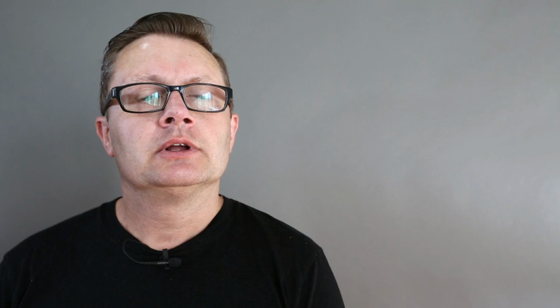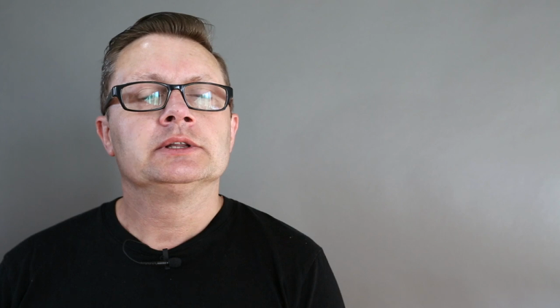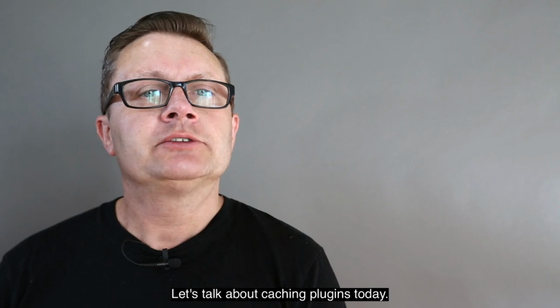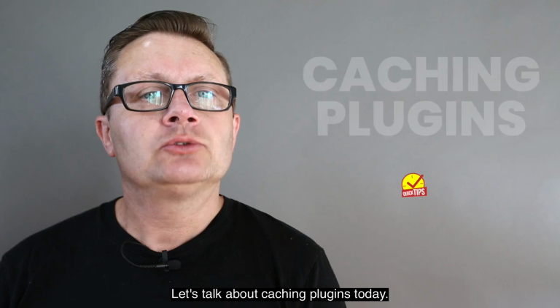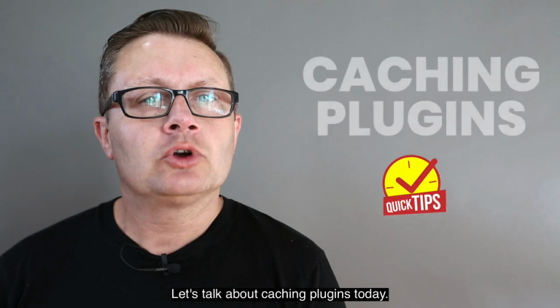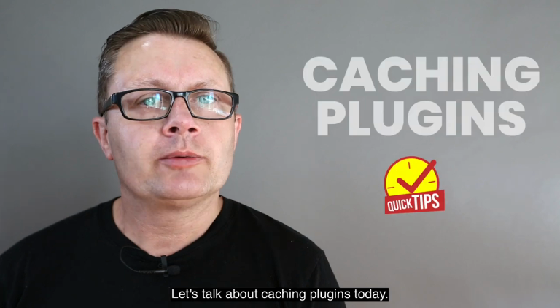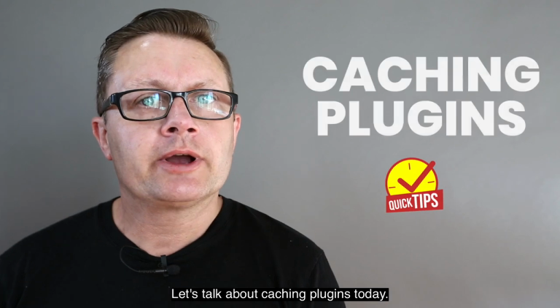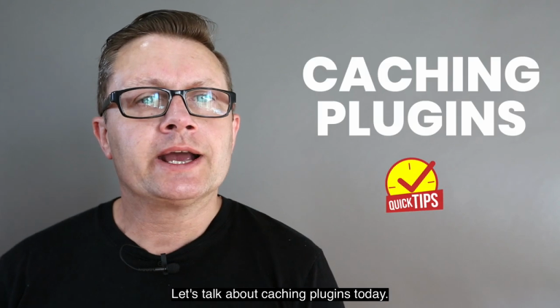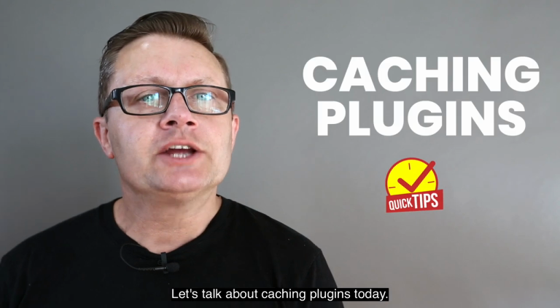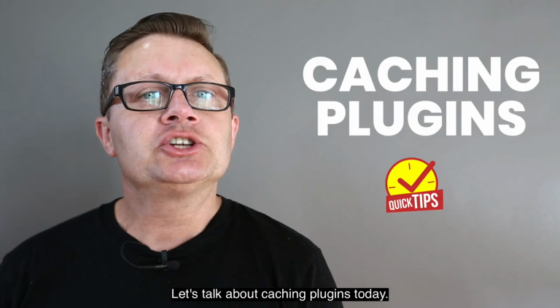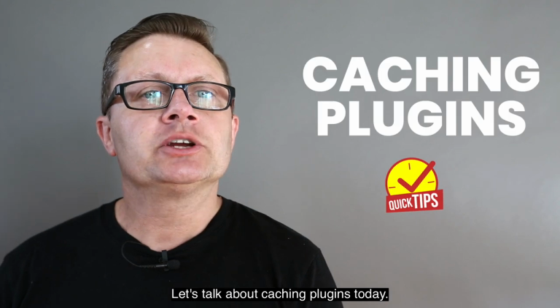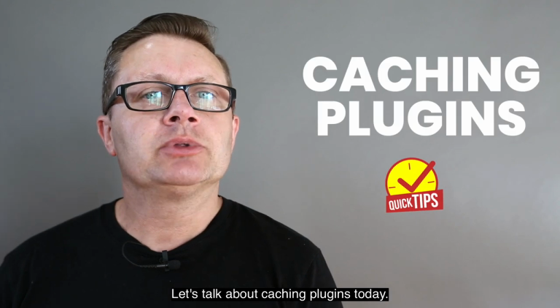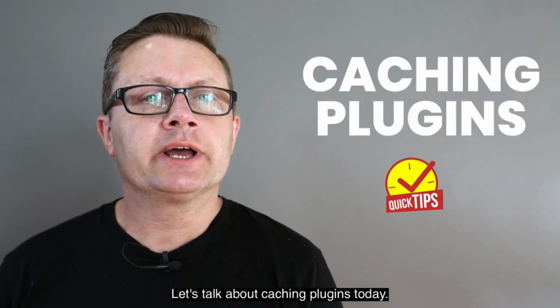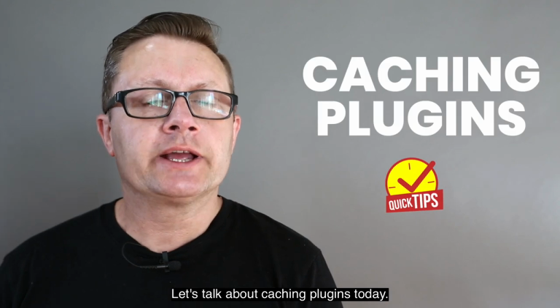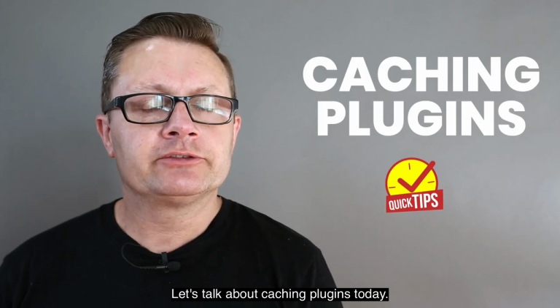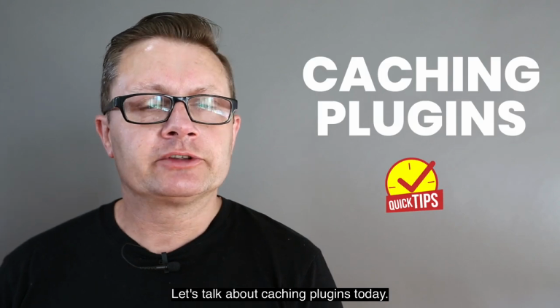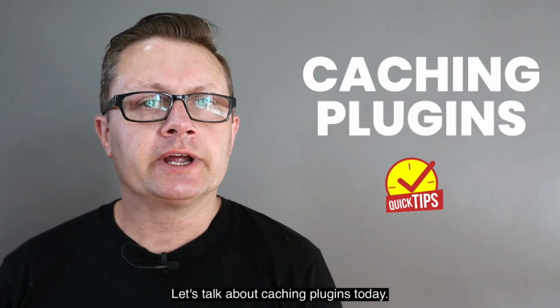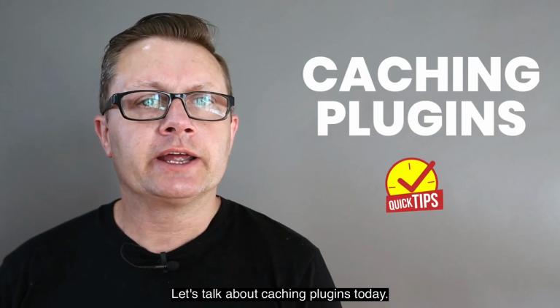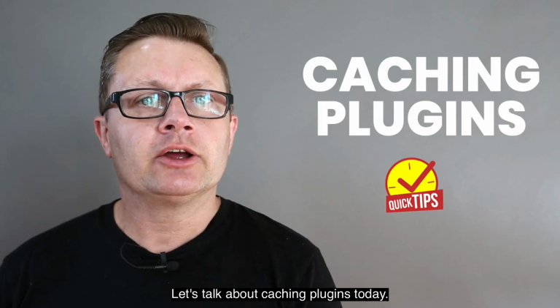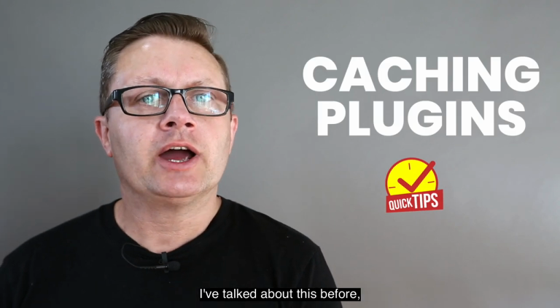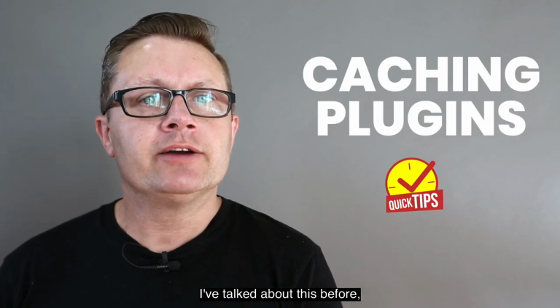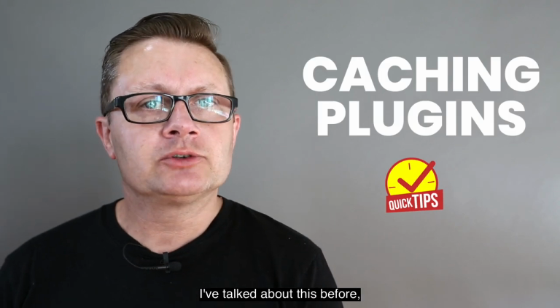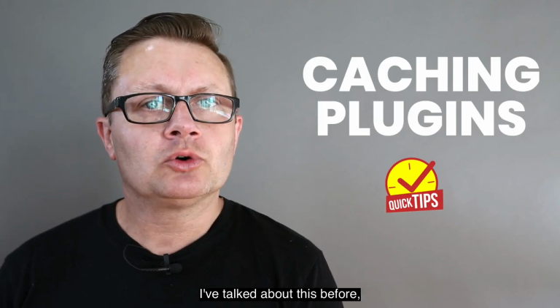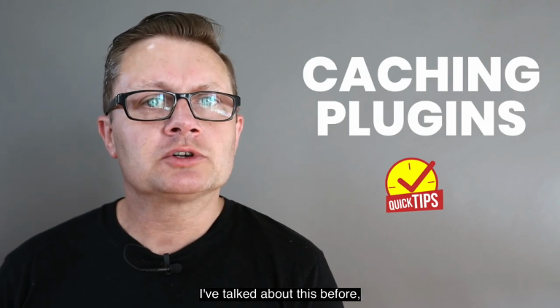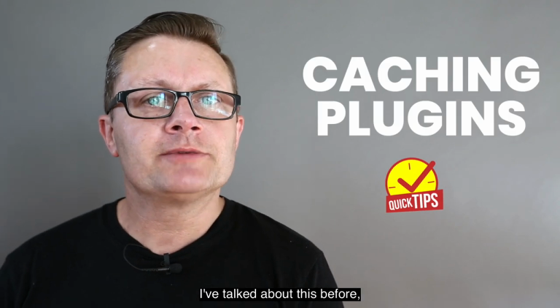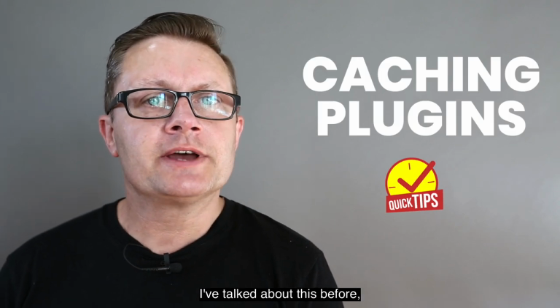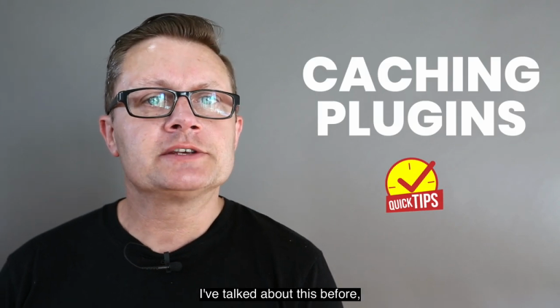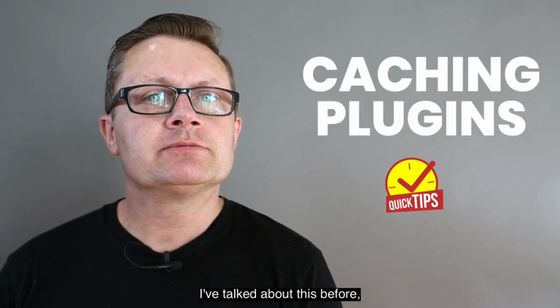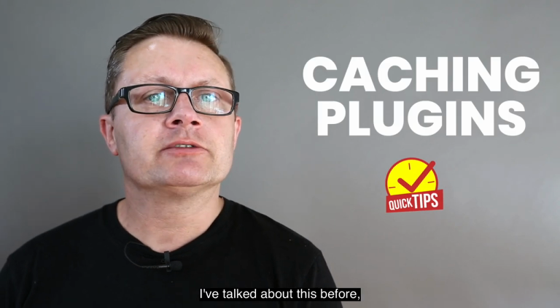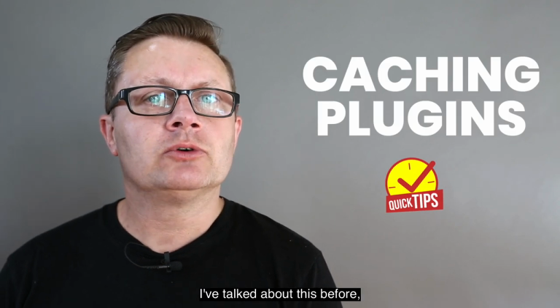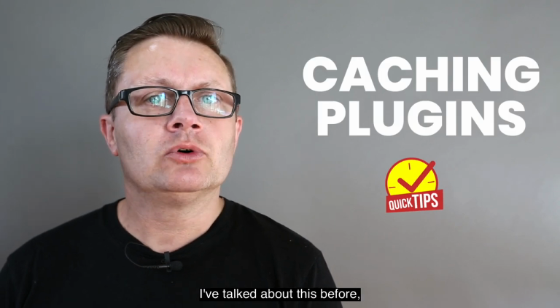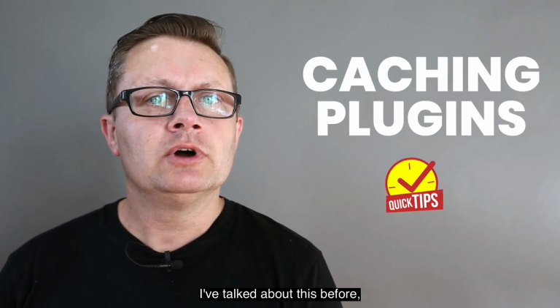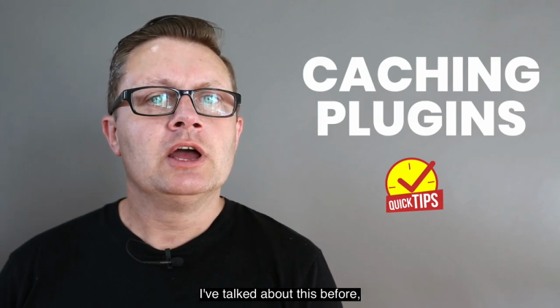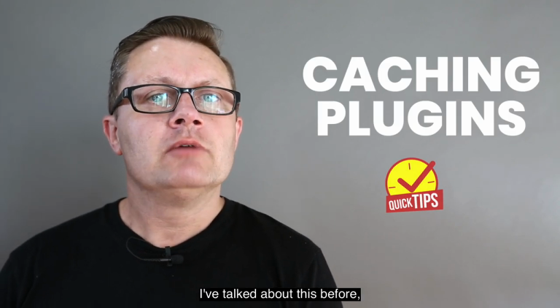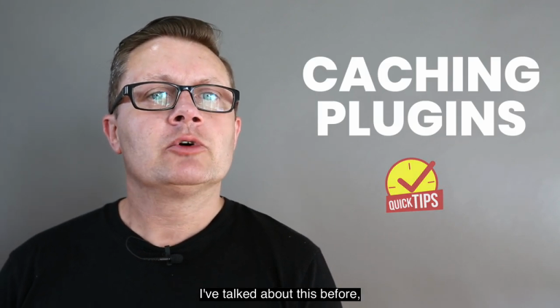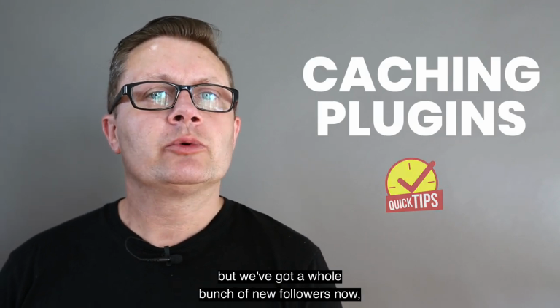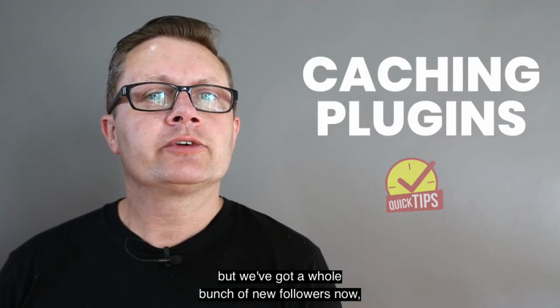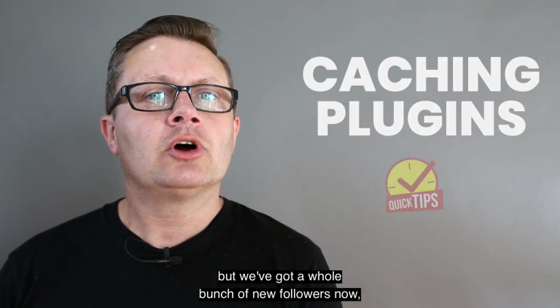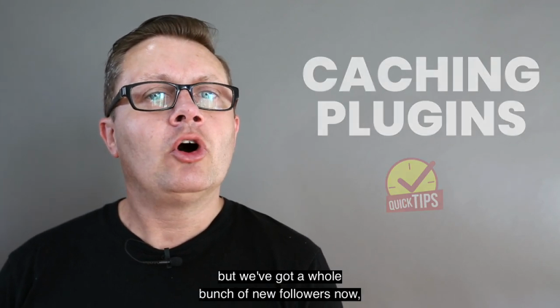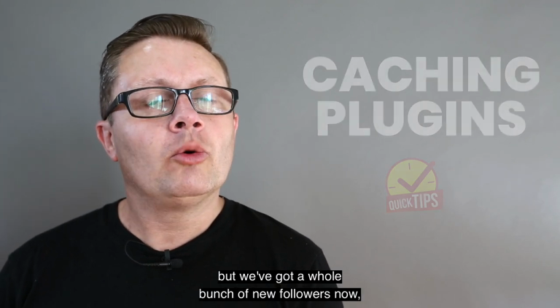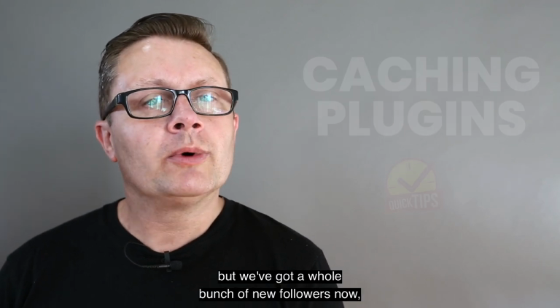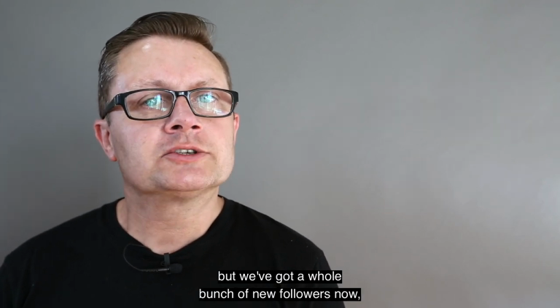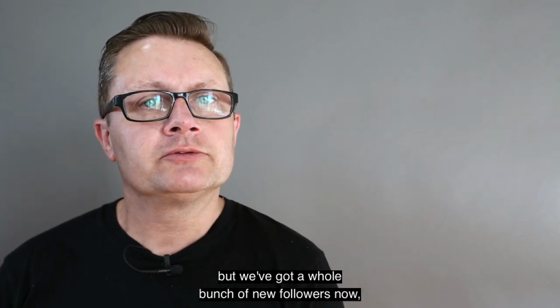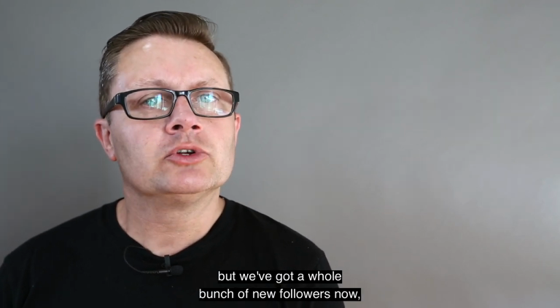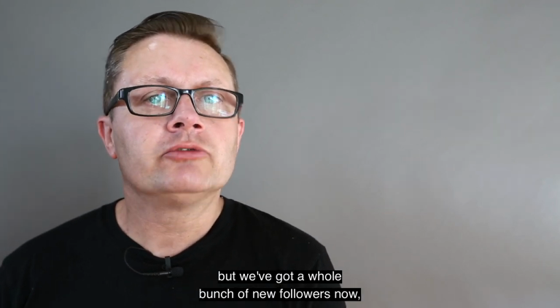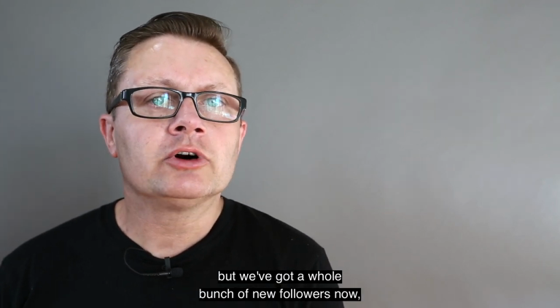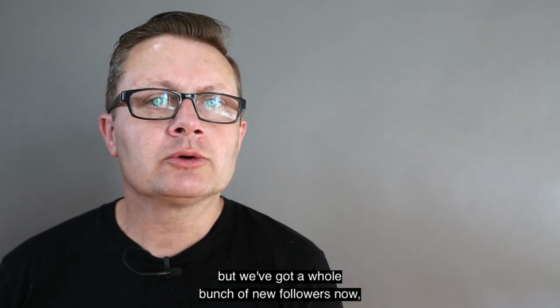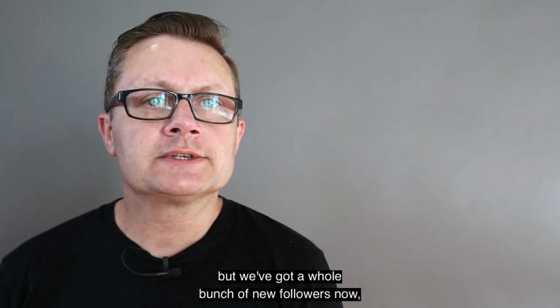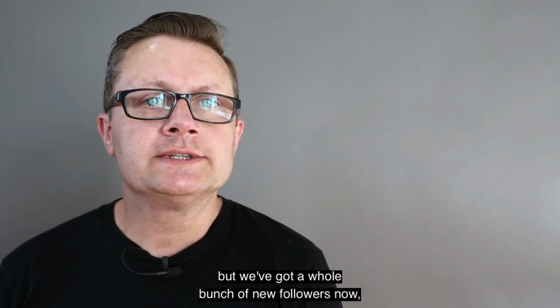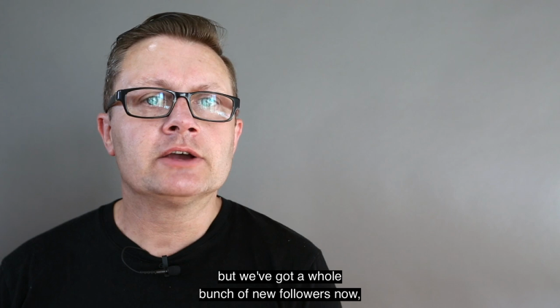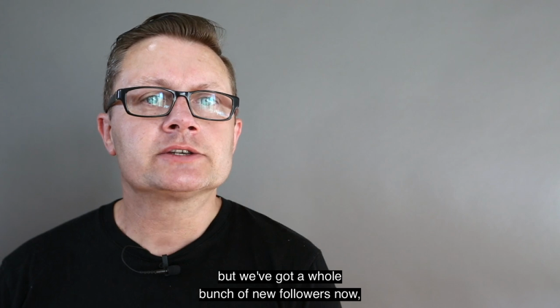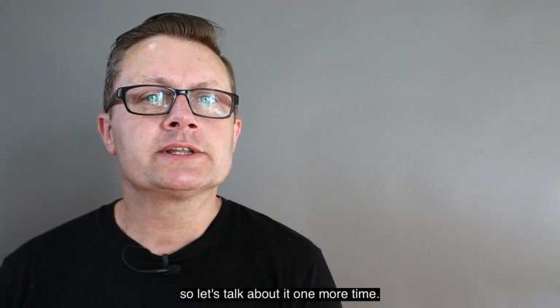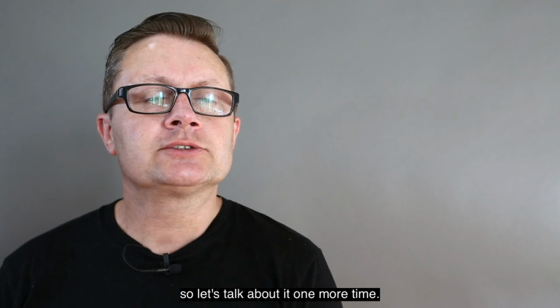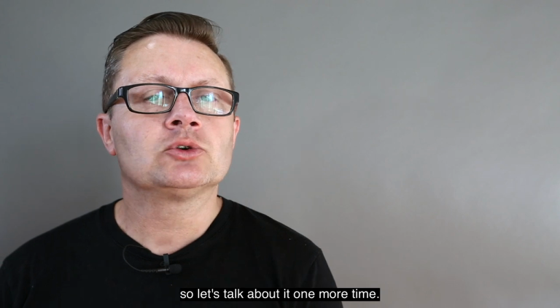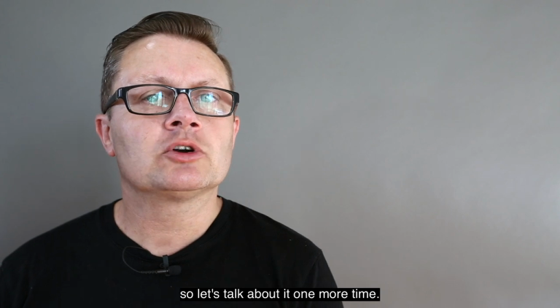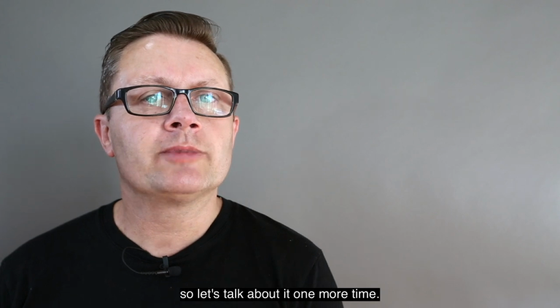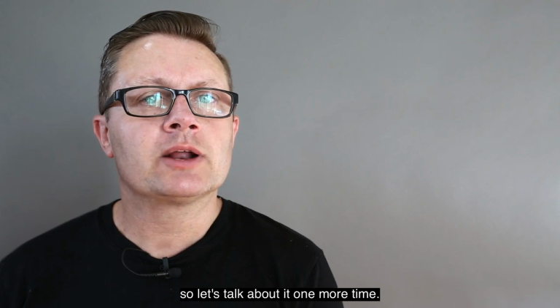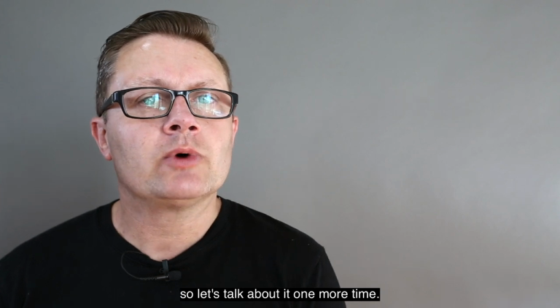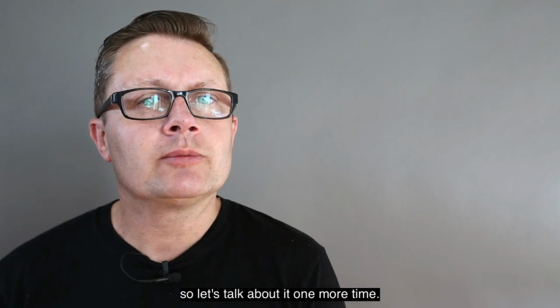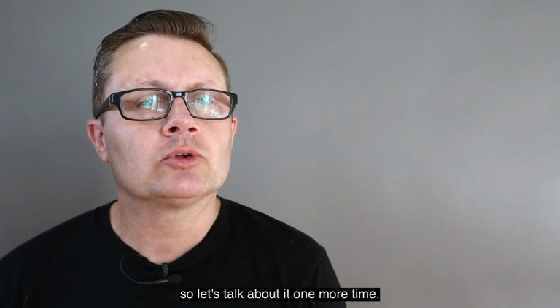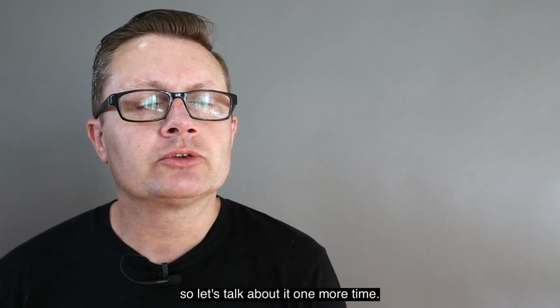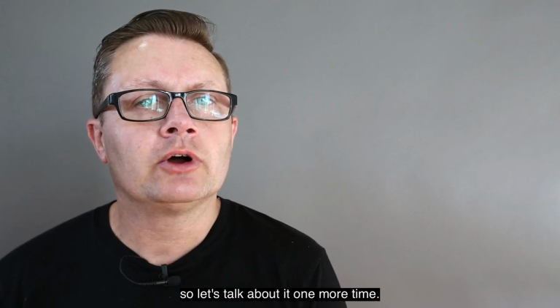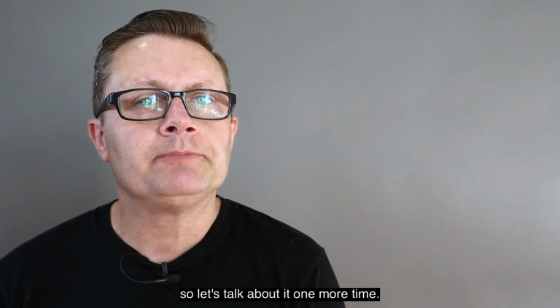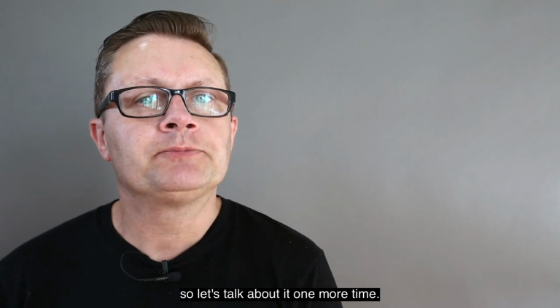Let's talk about caching plugins today. I have talked about this before but we've got a whole bunch of new followers now, so let's talk about it one more time.